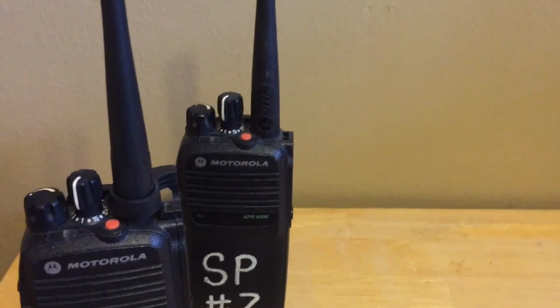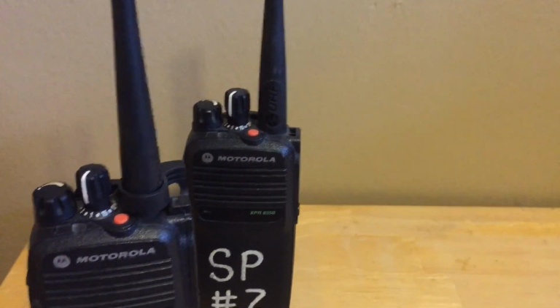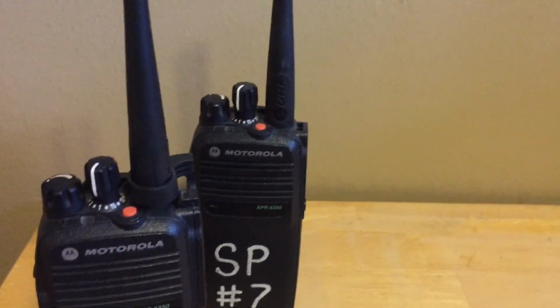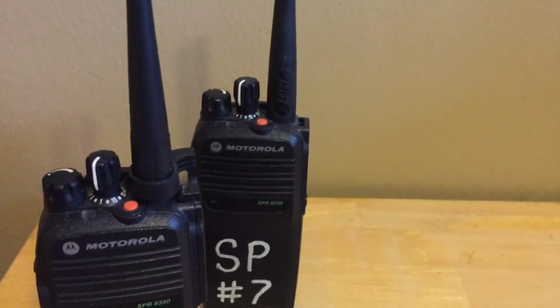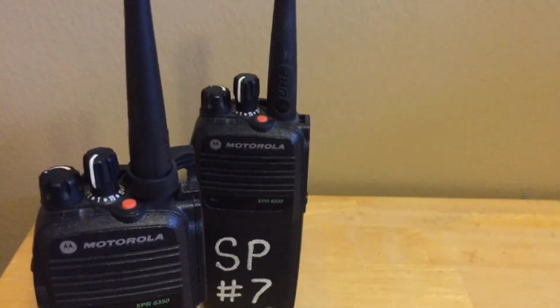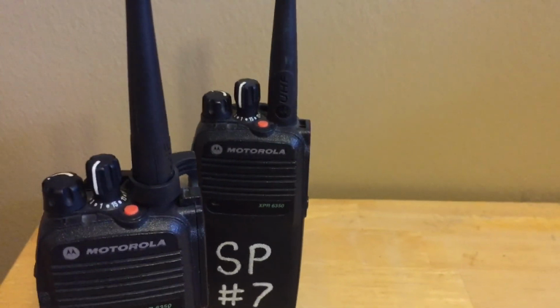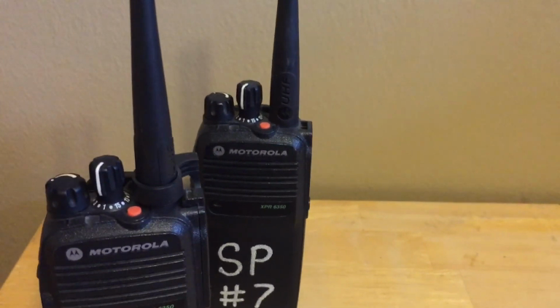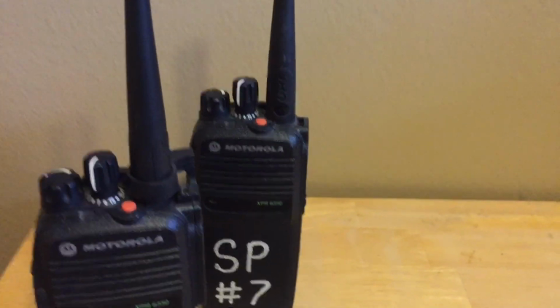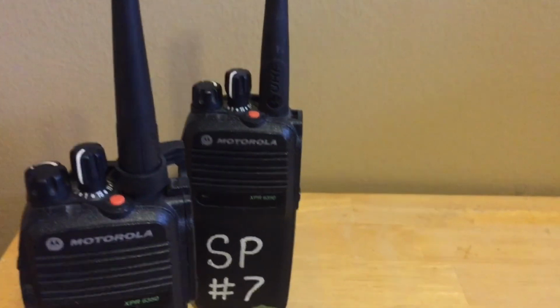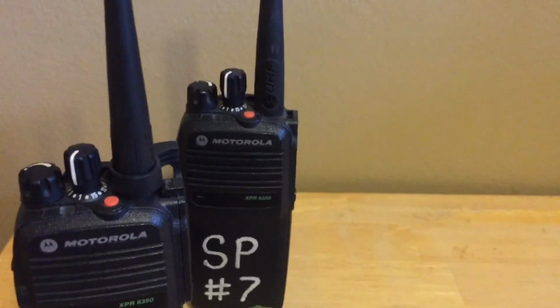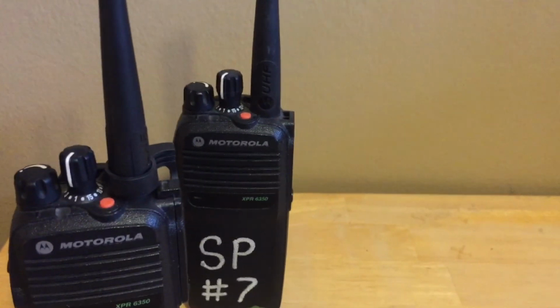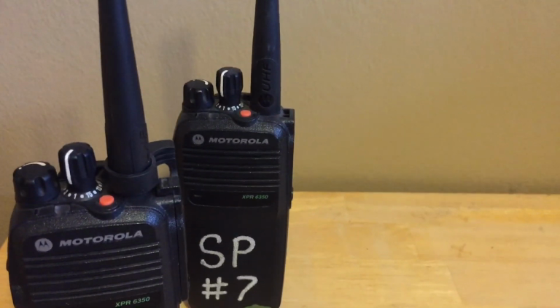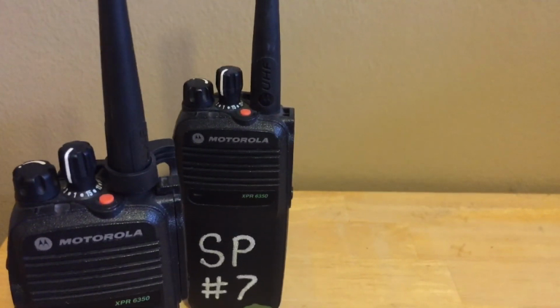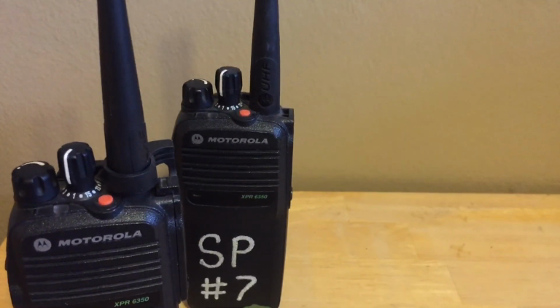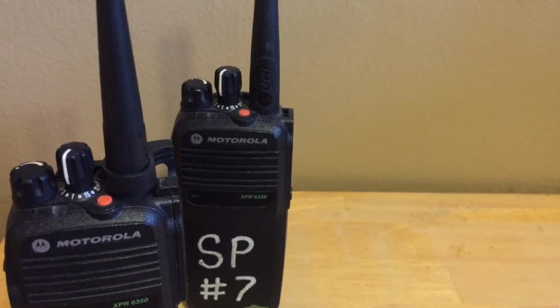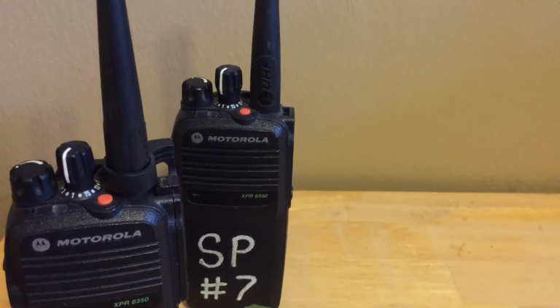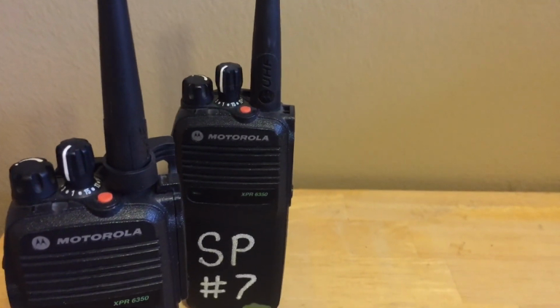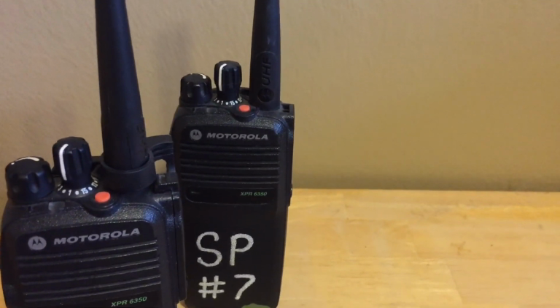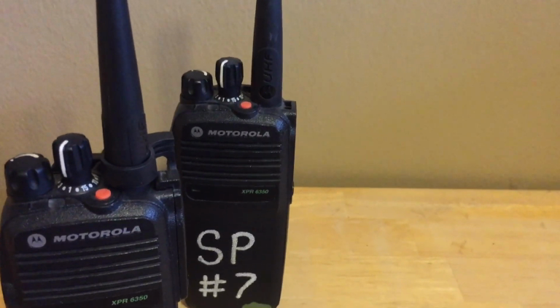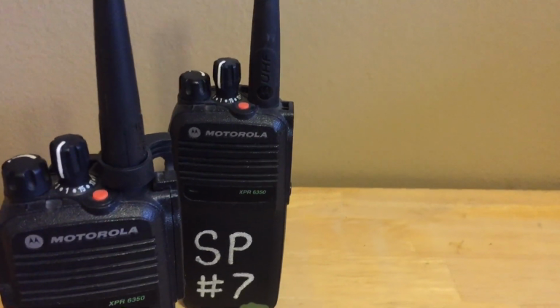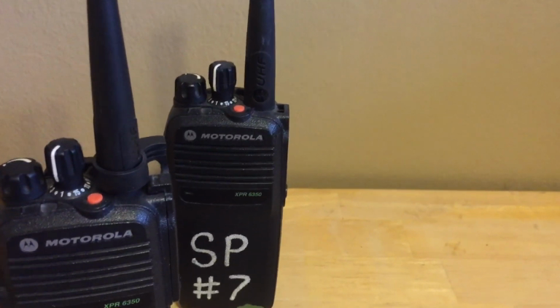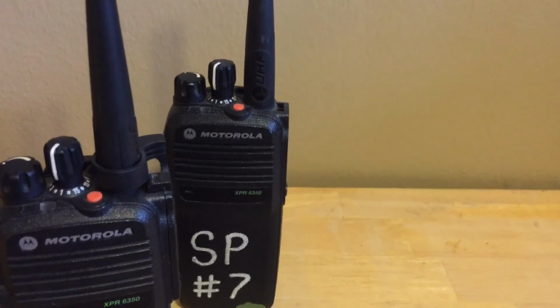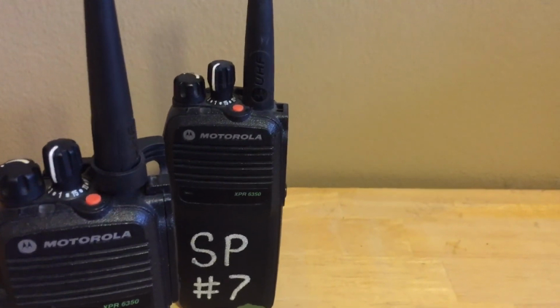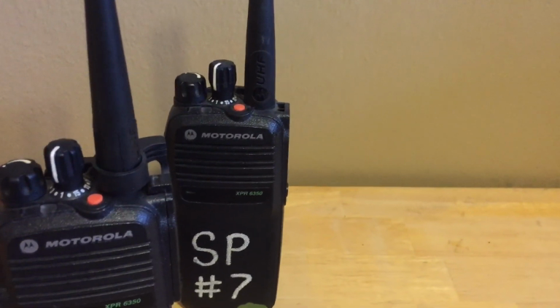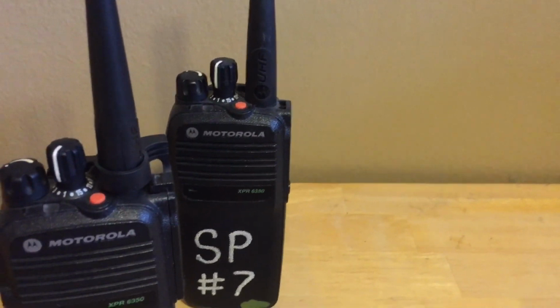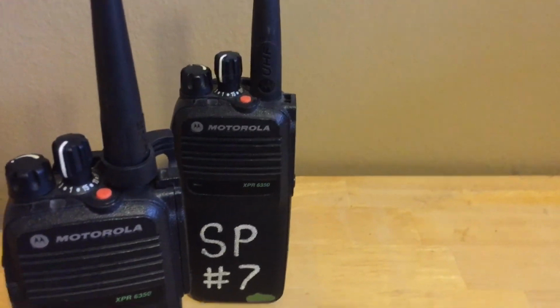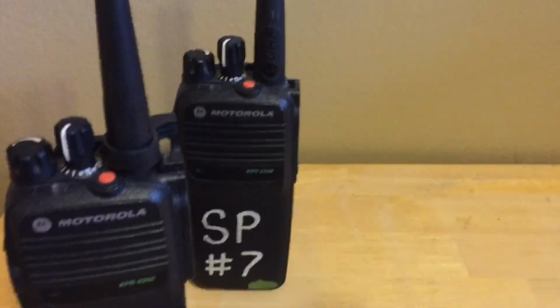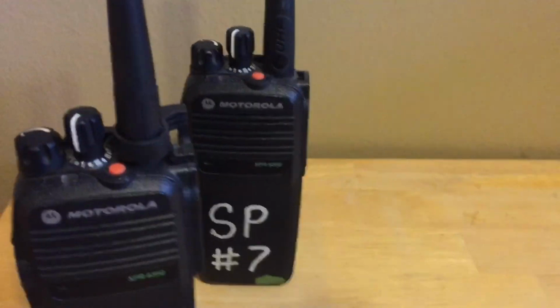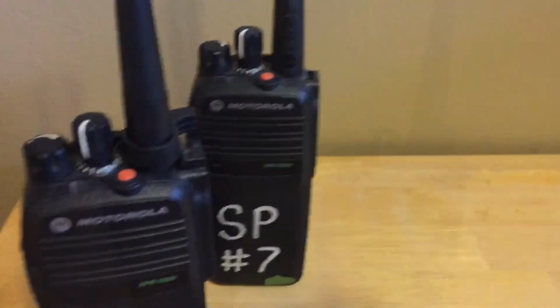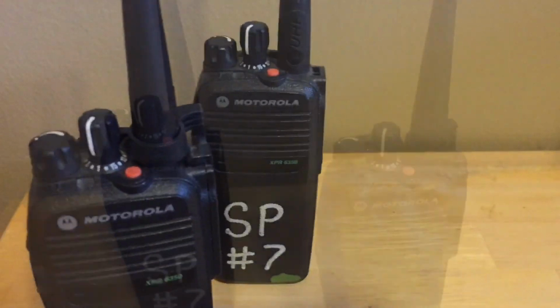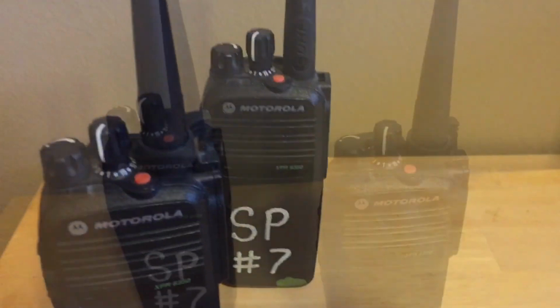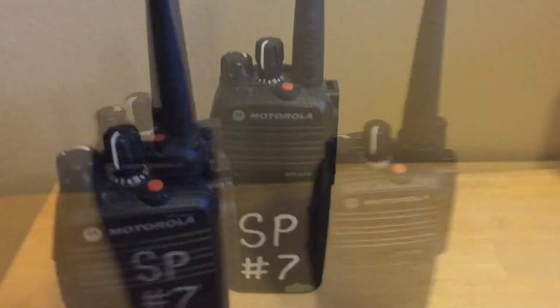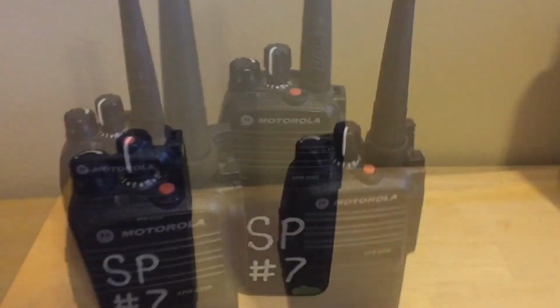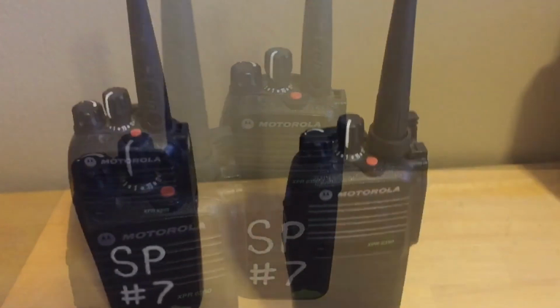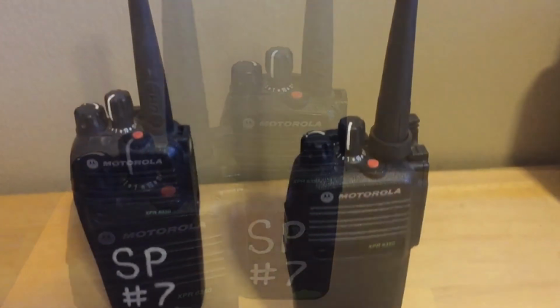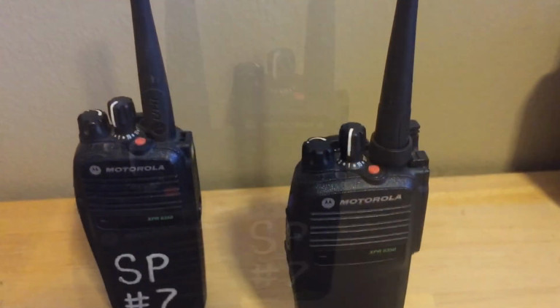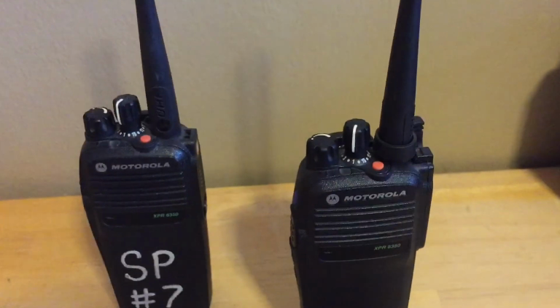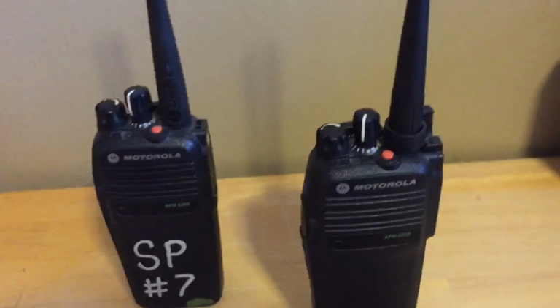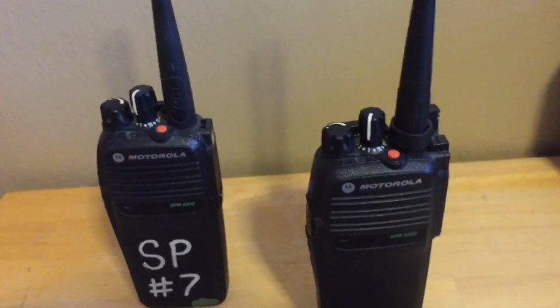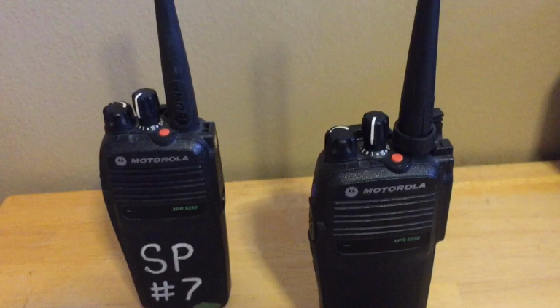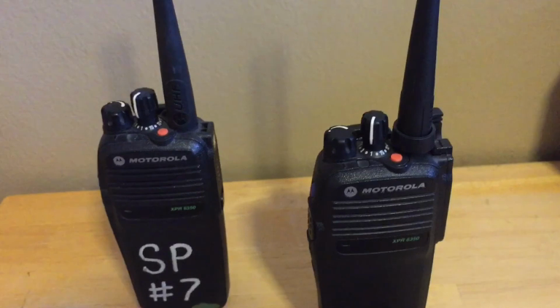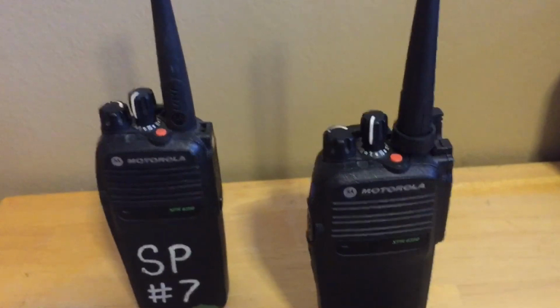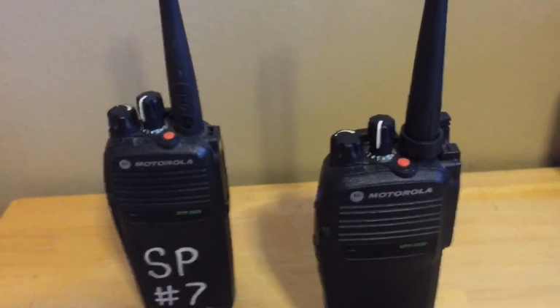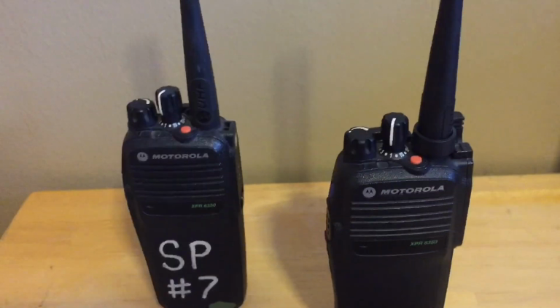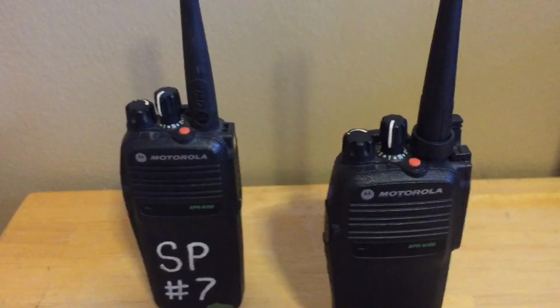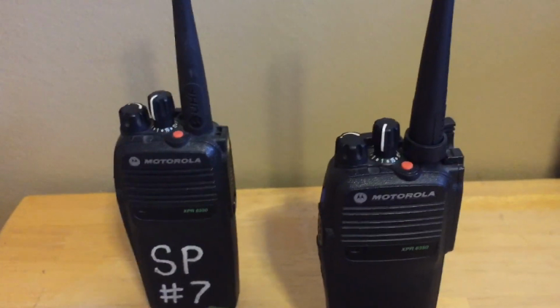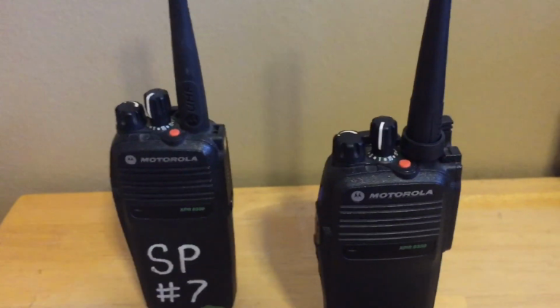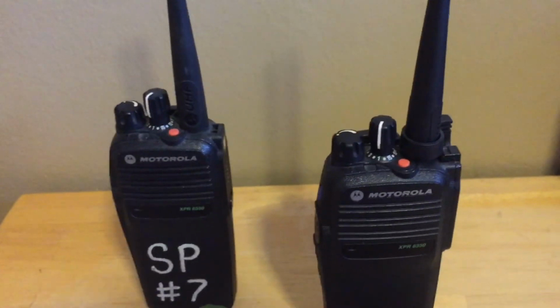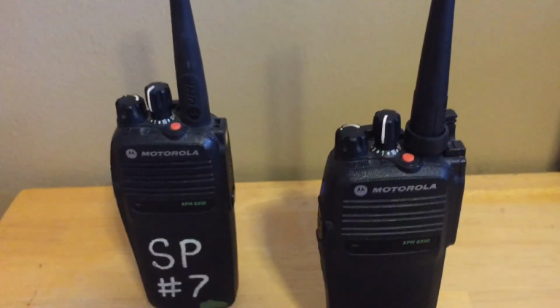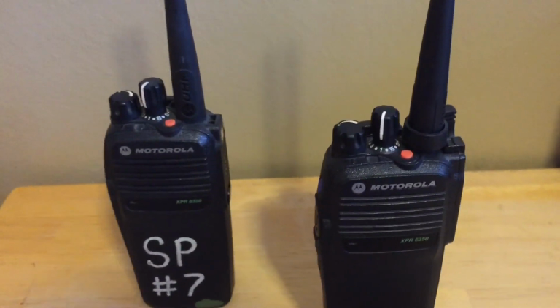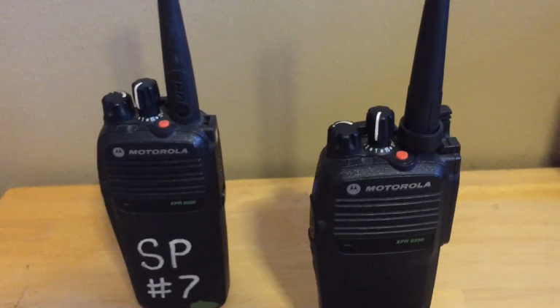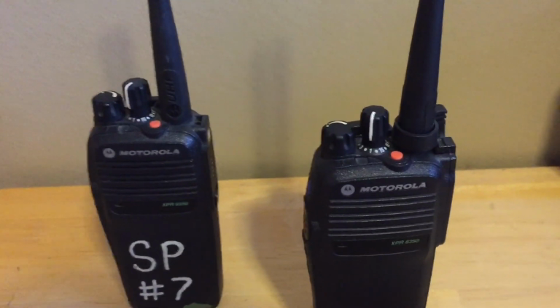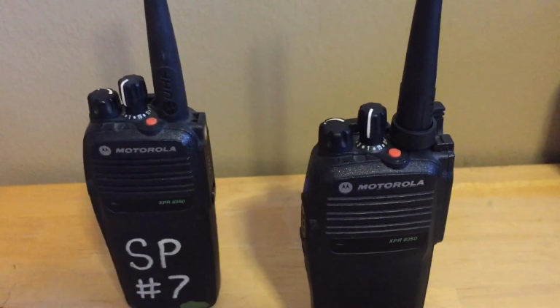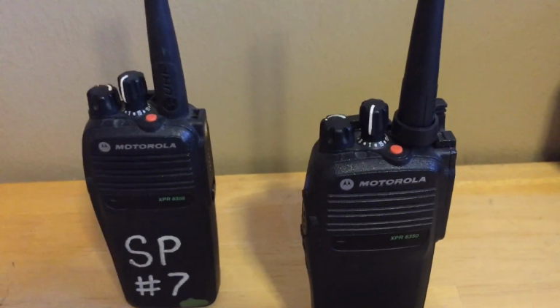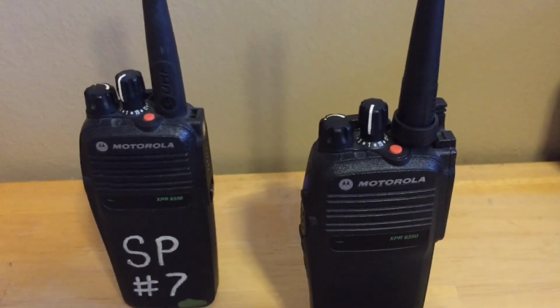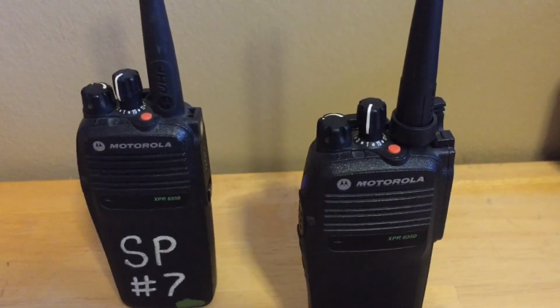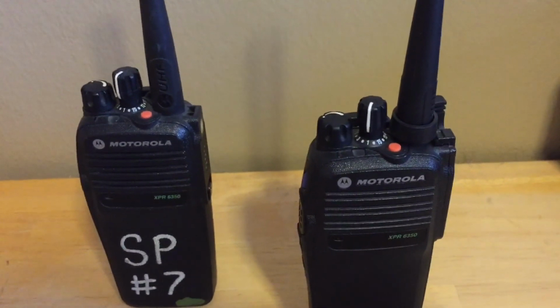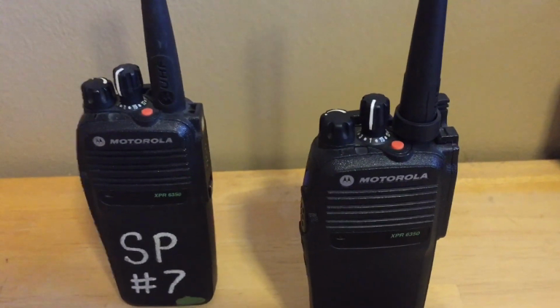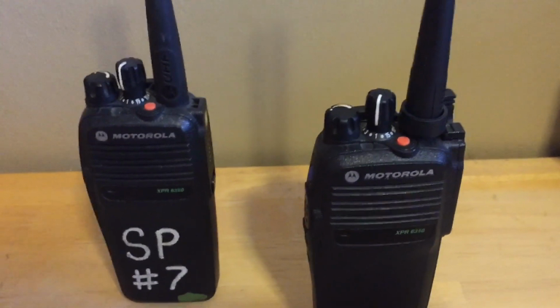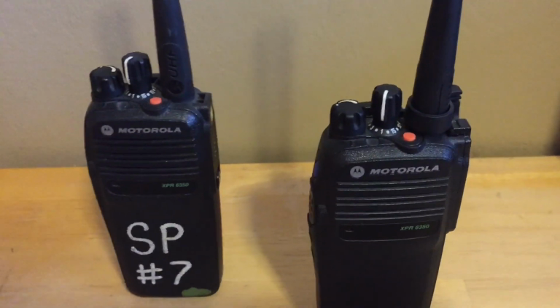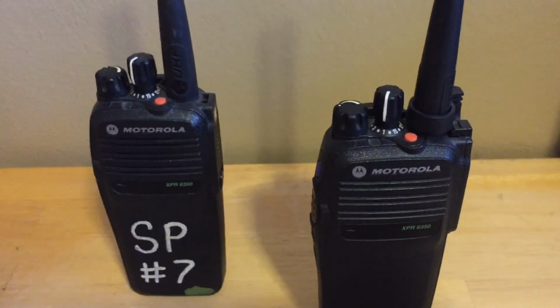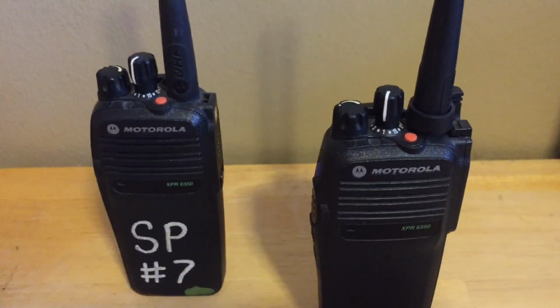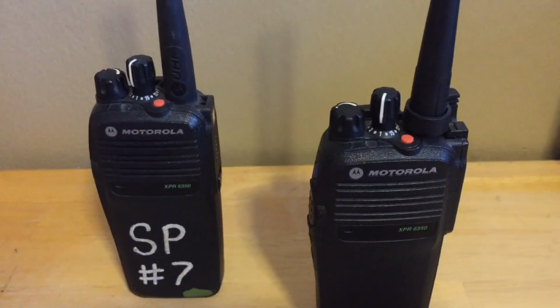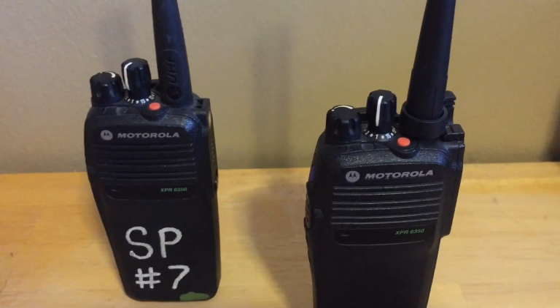I would highly recommend Hytera — they make excellent products and I have never seen any issues with them. I'm actually planning on getting a few when it's possible. These radios are pretty much fully featured right out of the box.